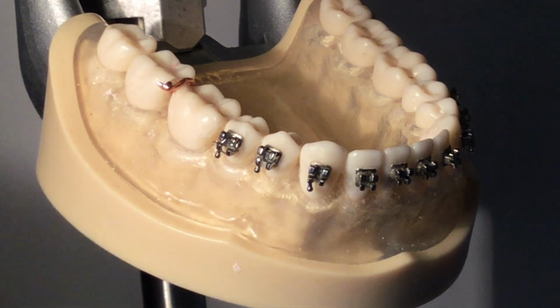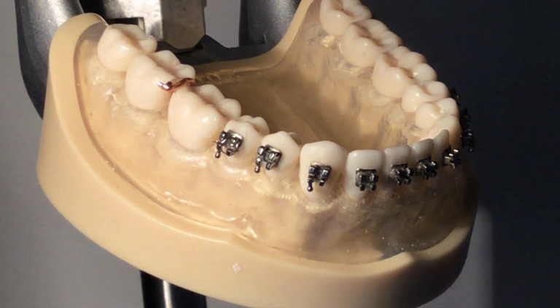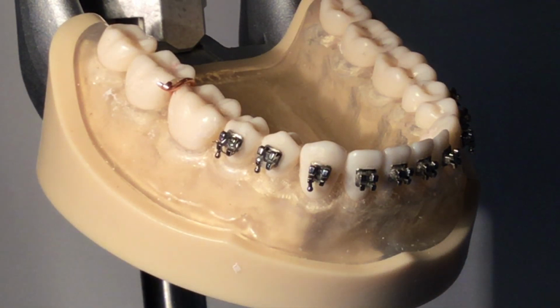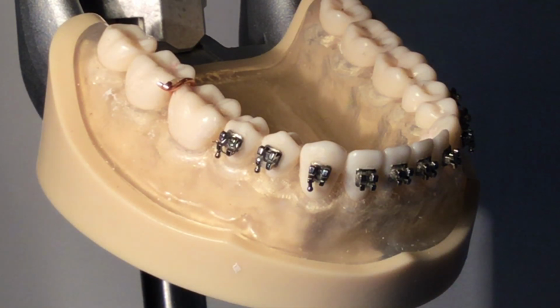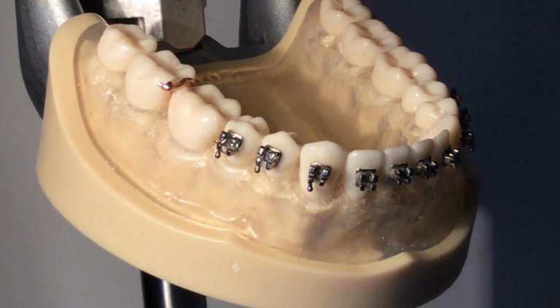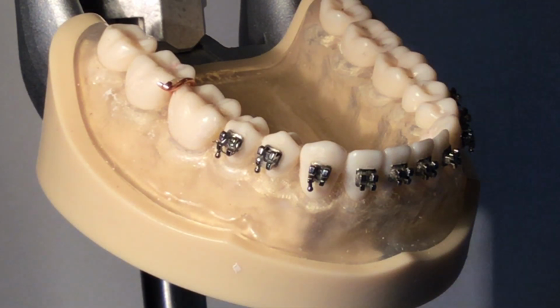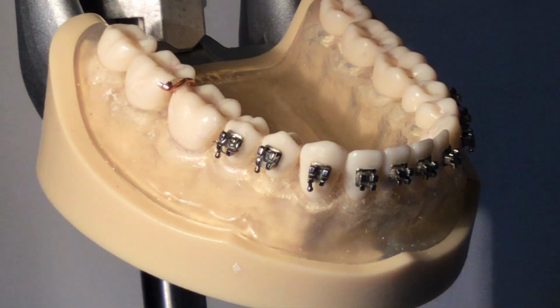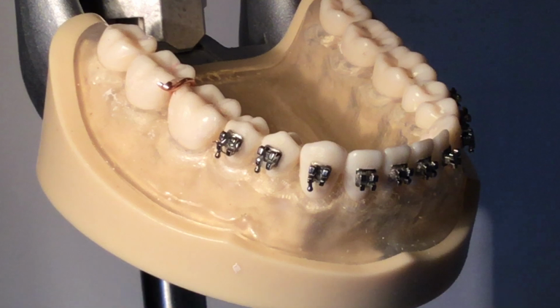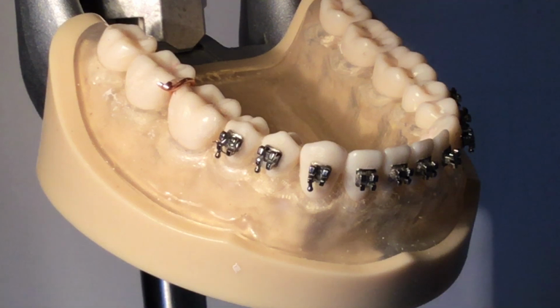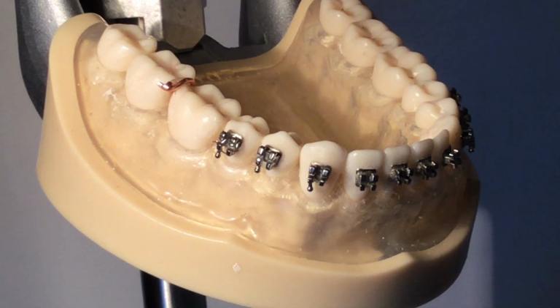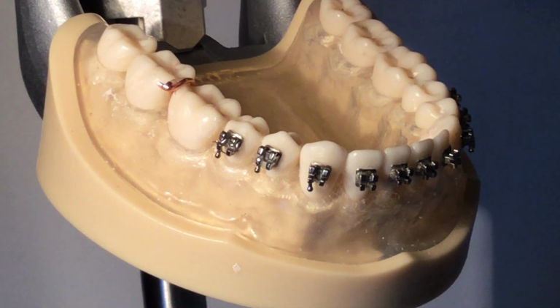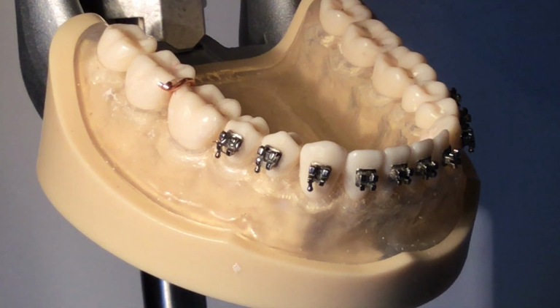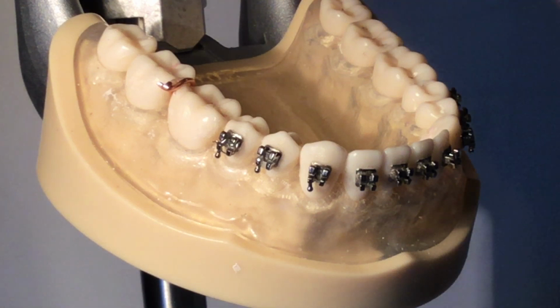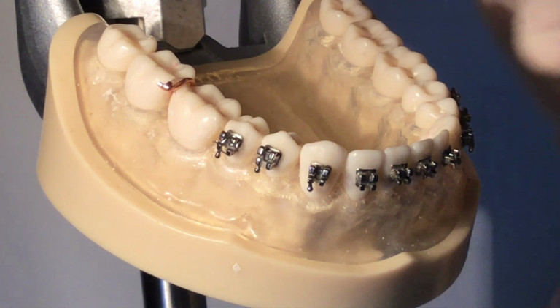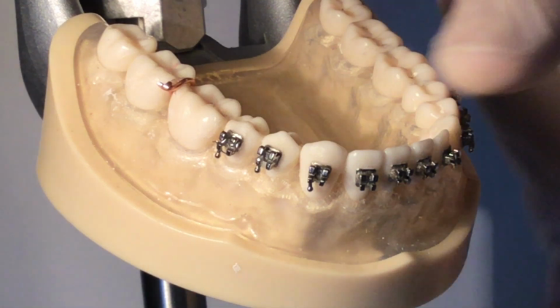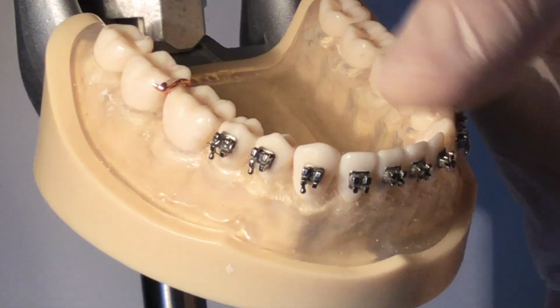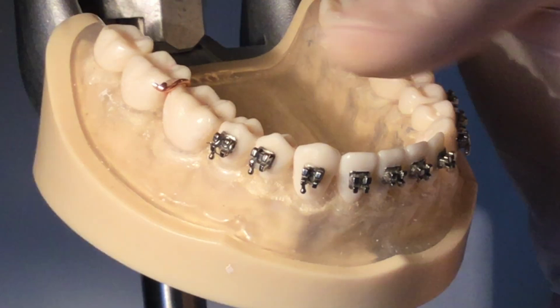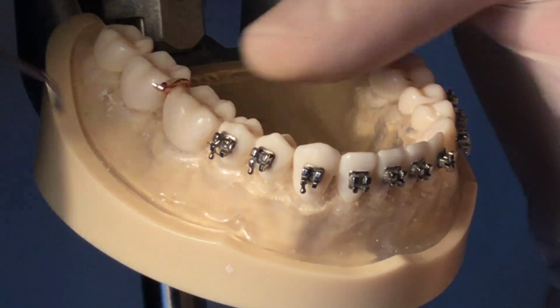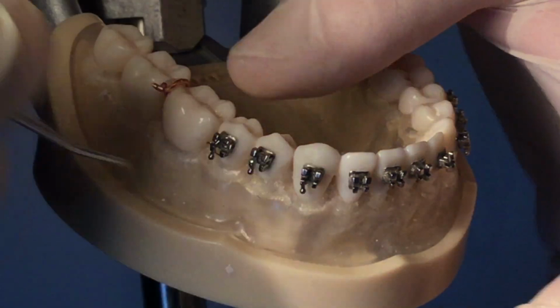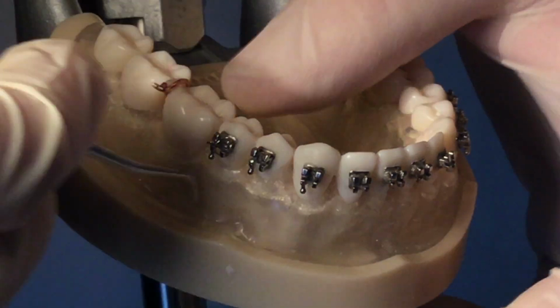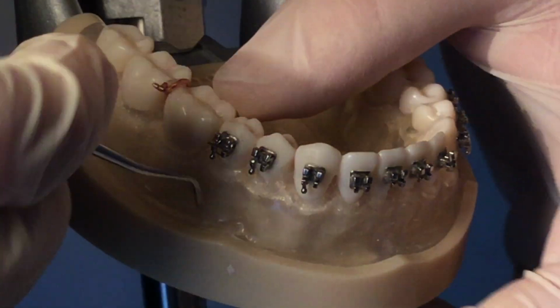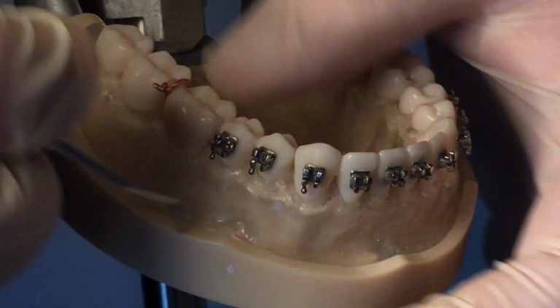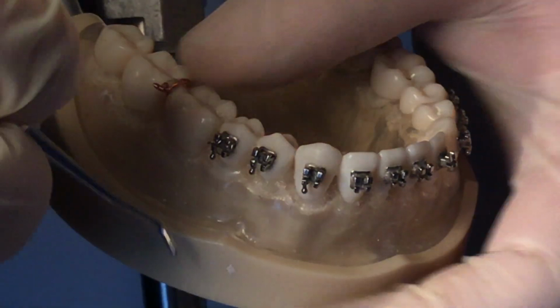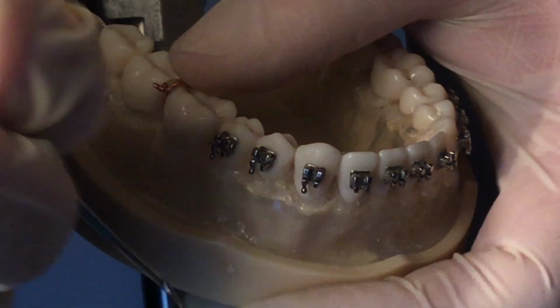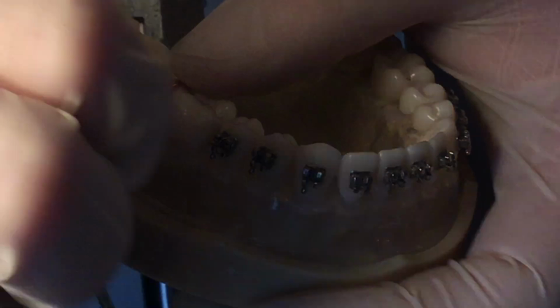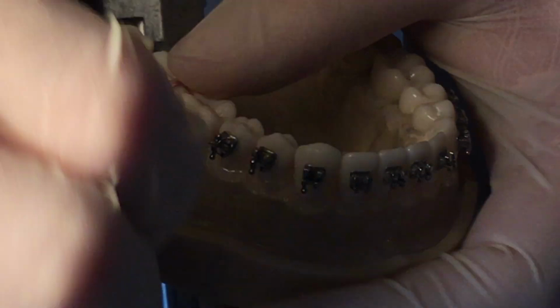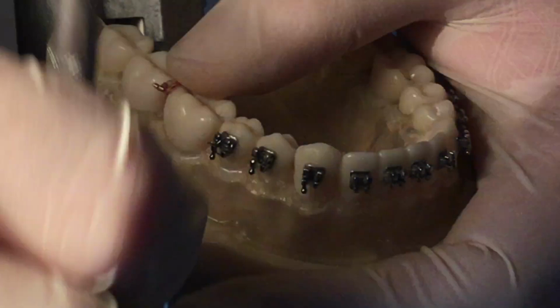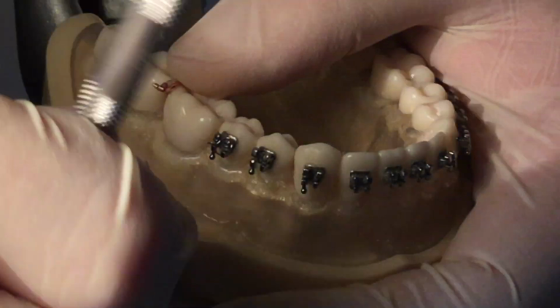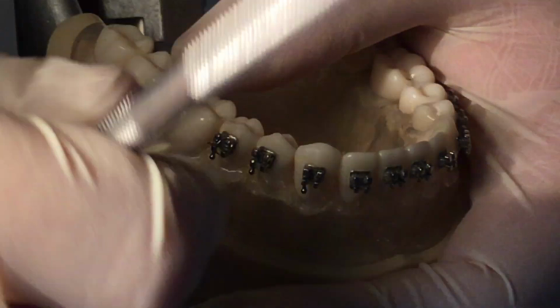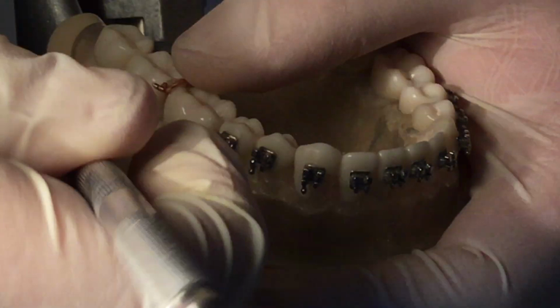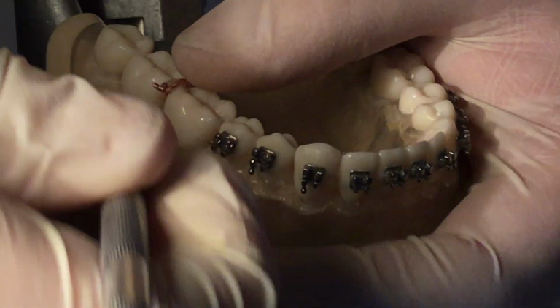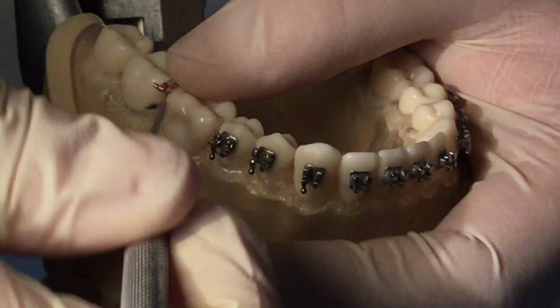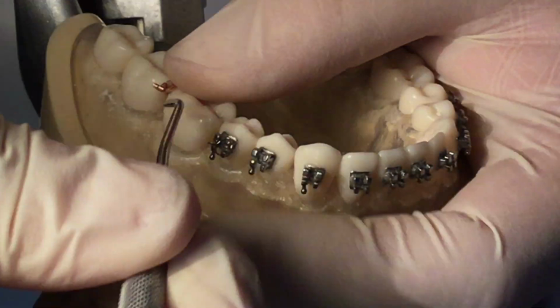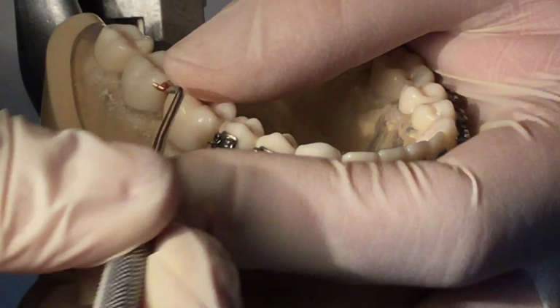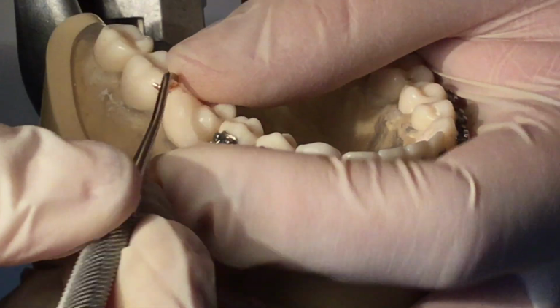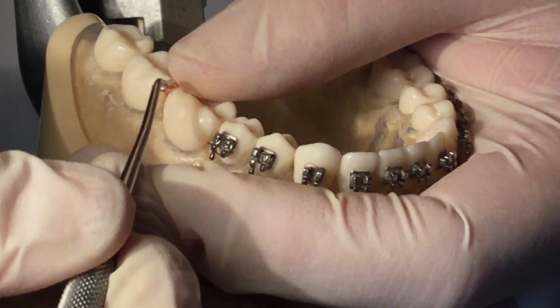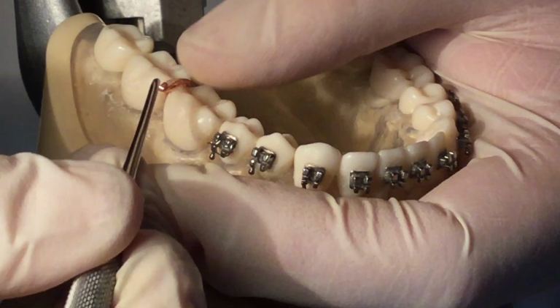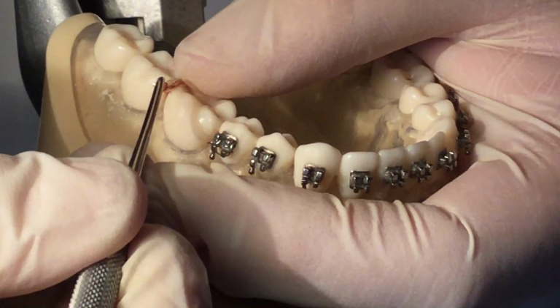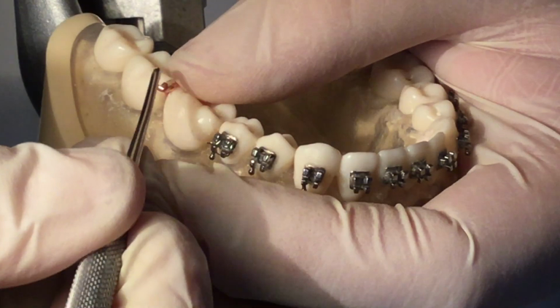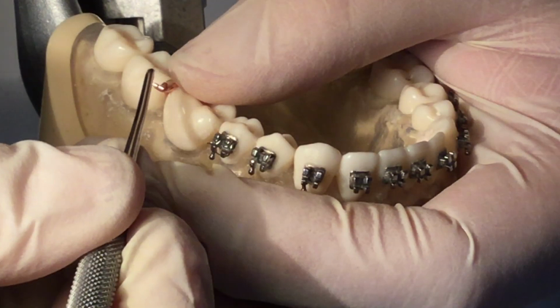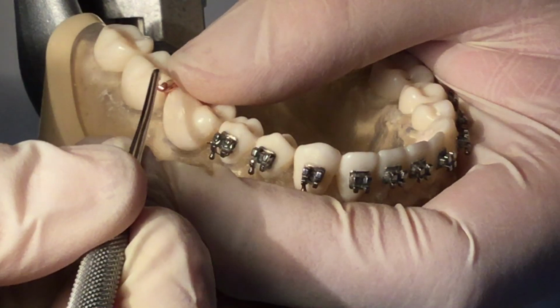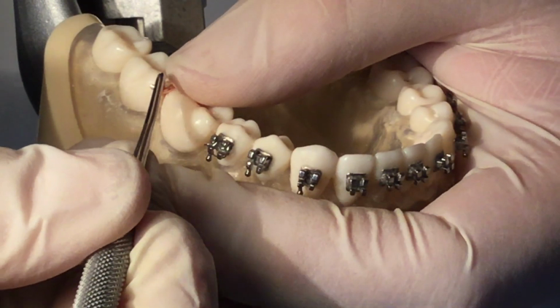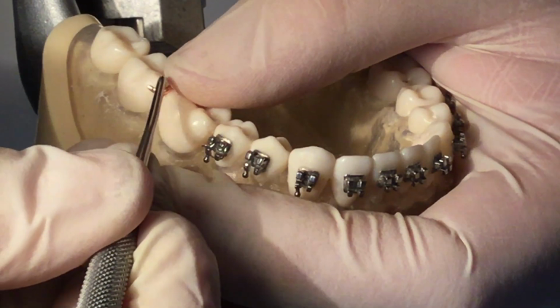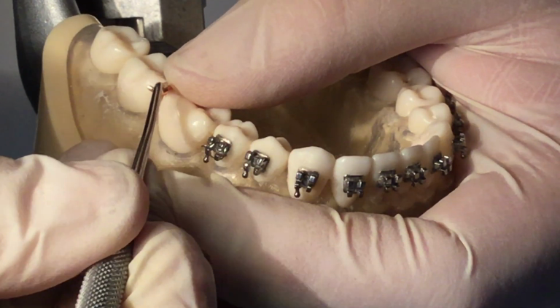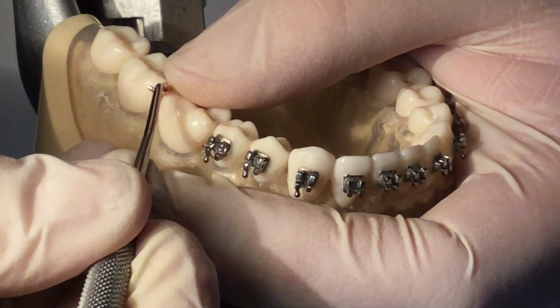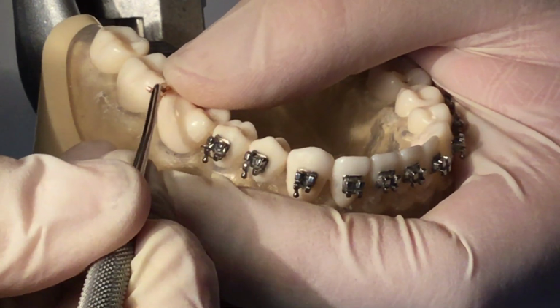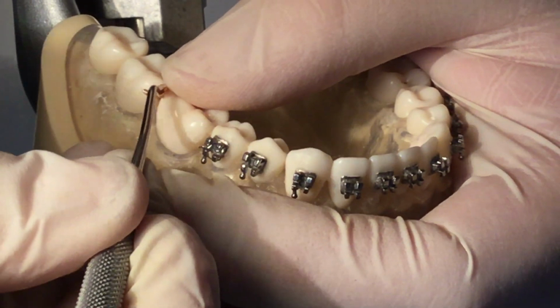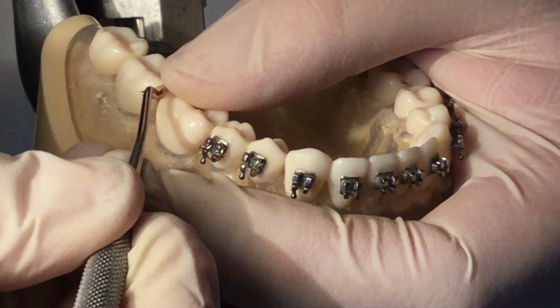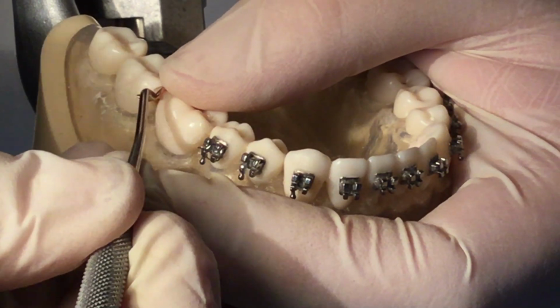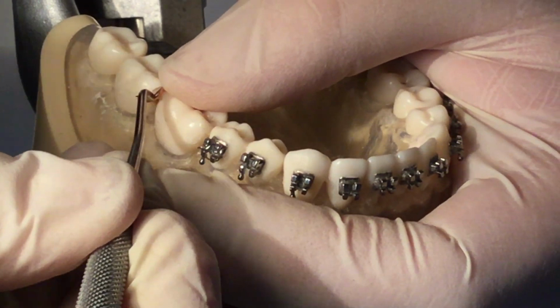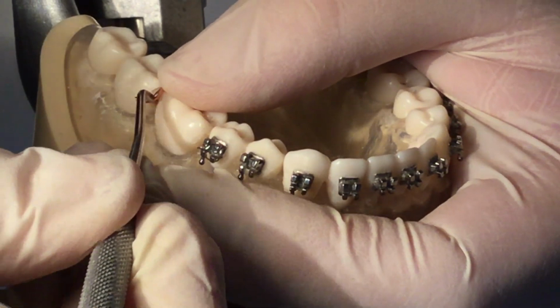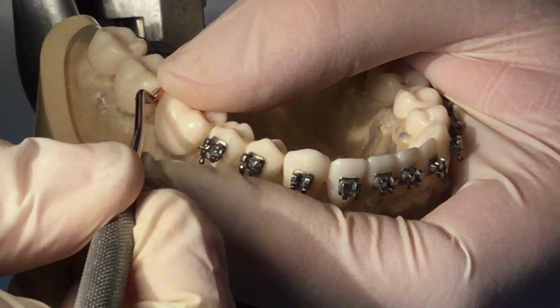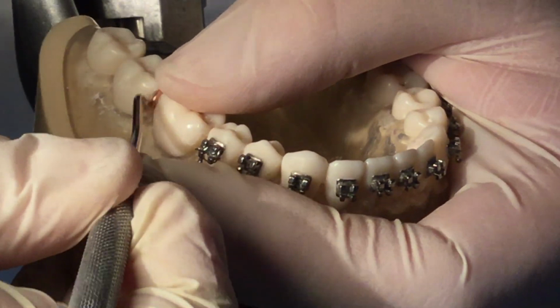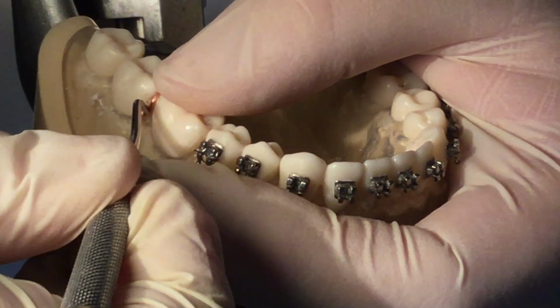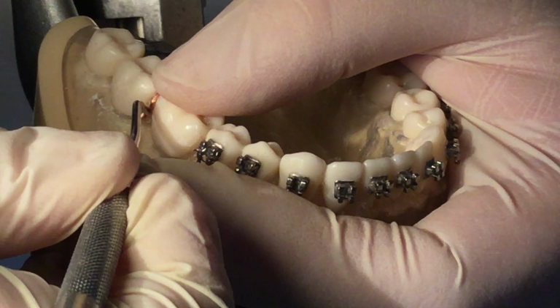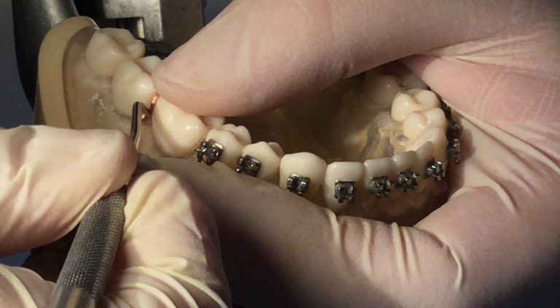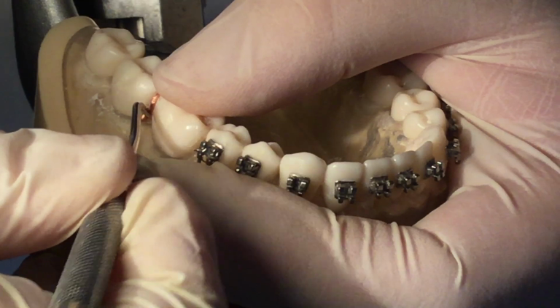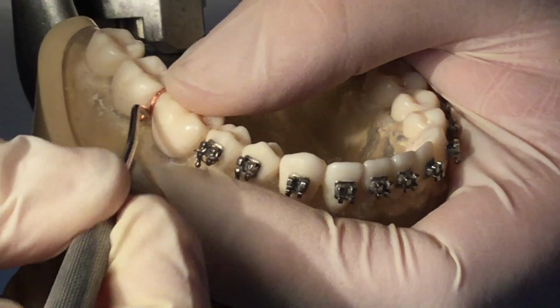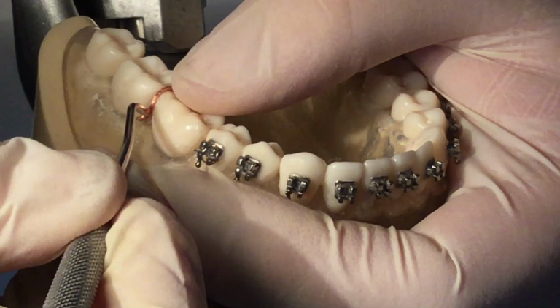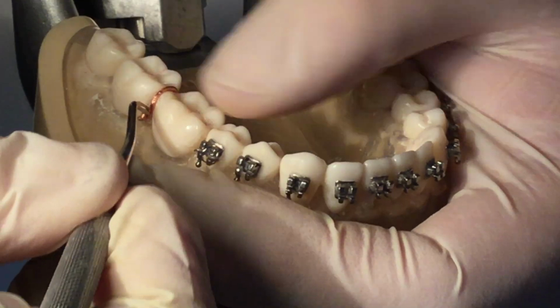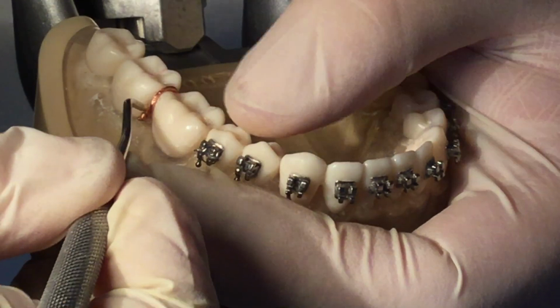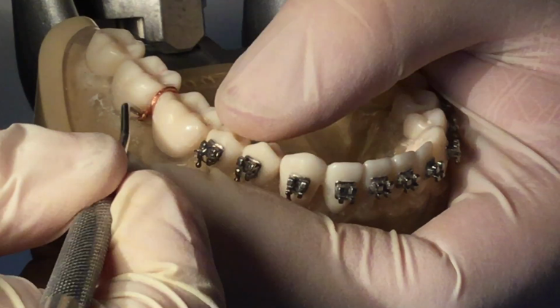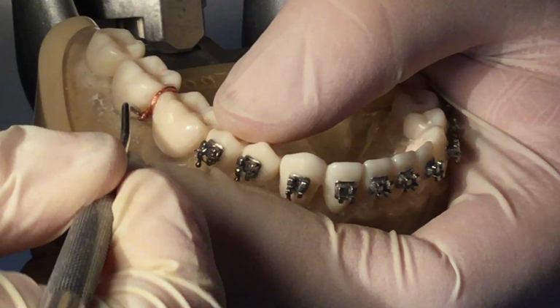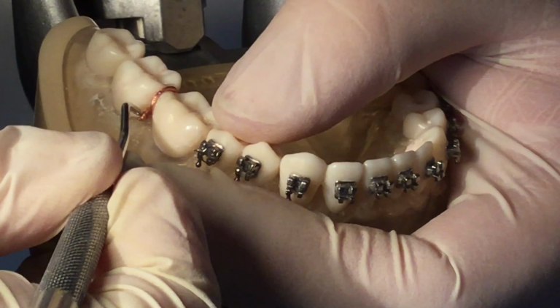Using the tucker, tuck the pigtail into the interproximal area.